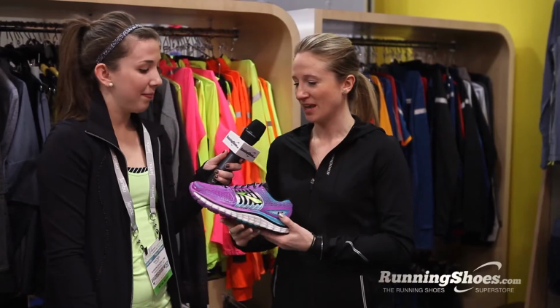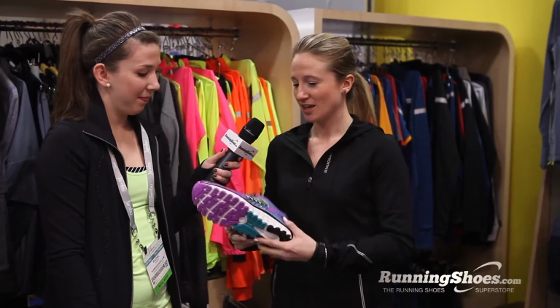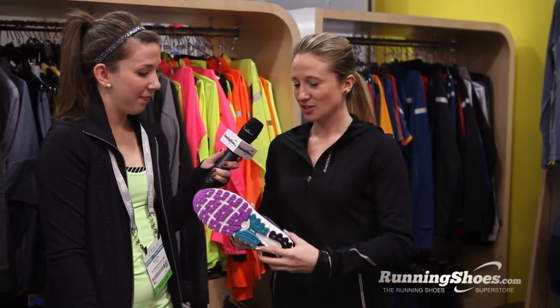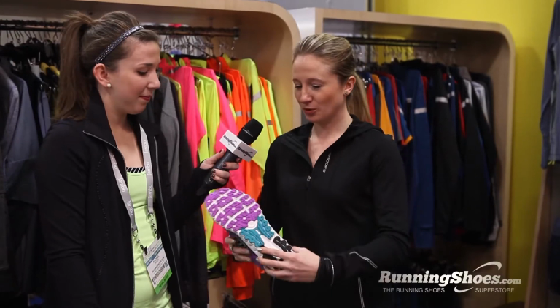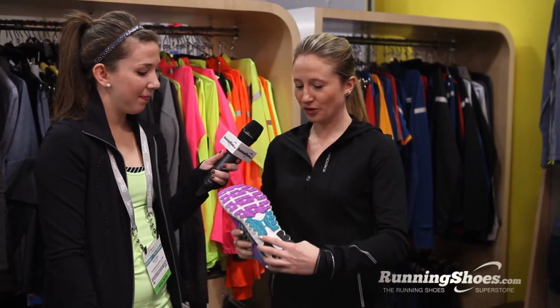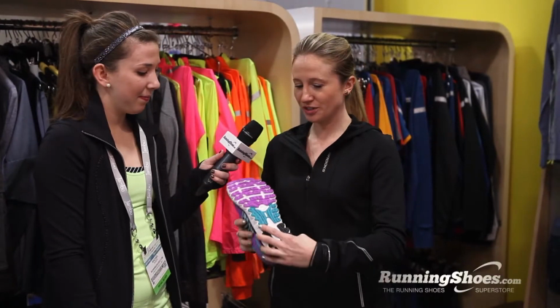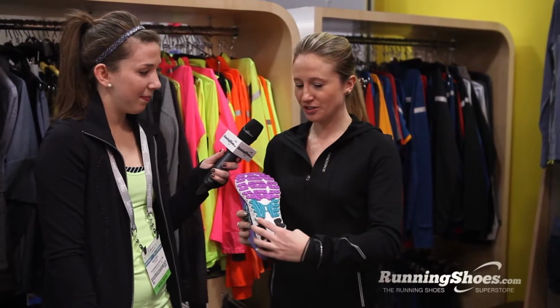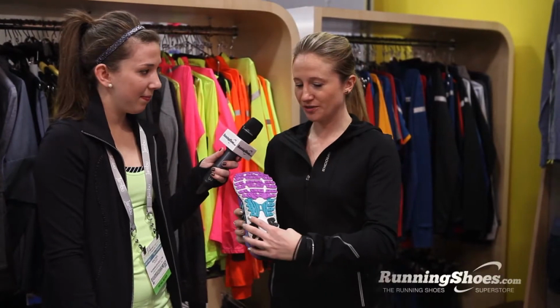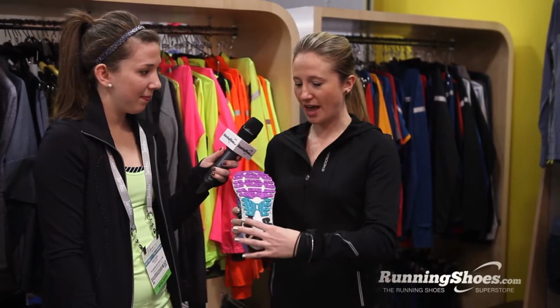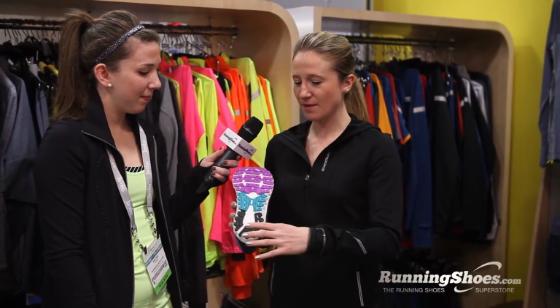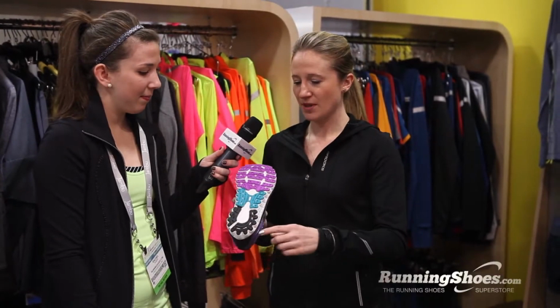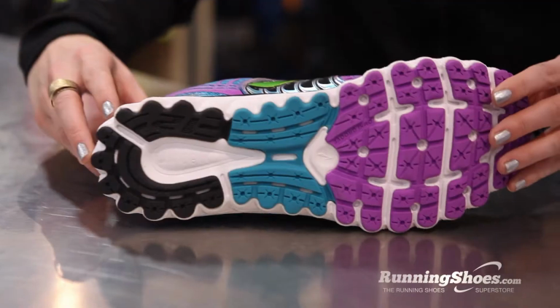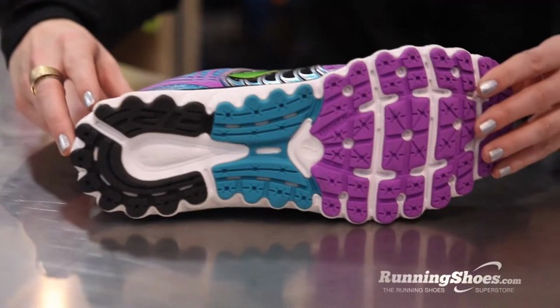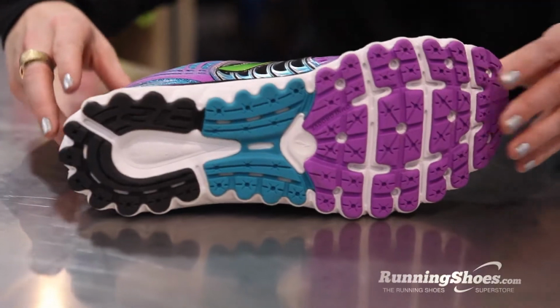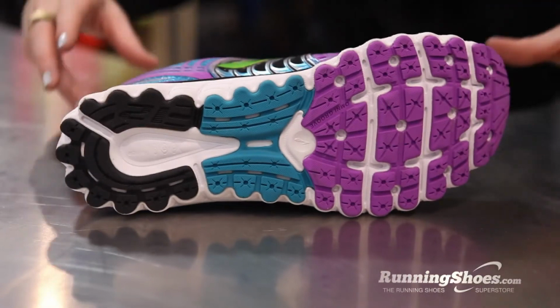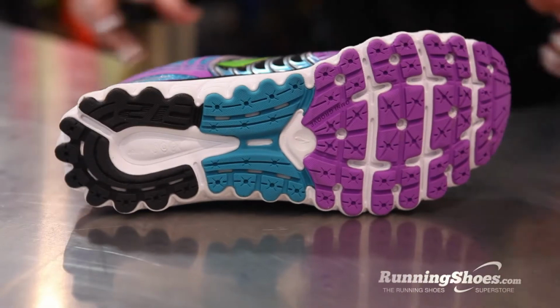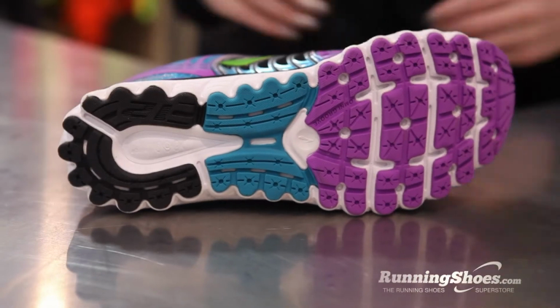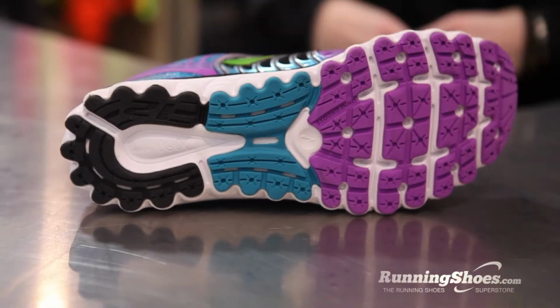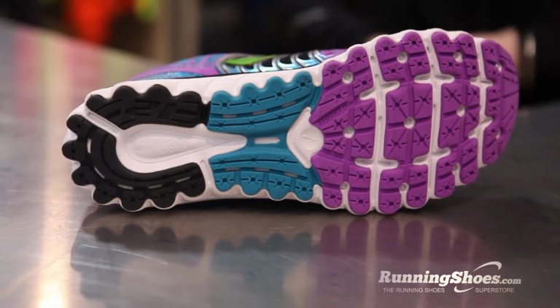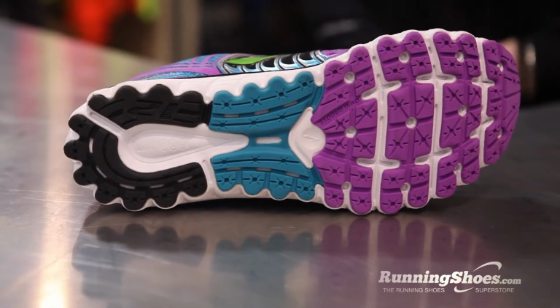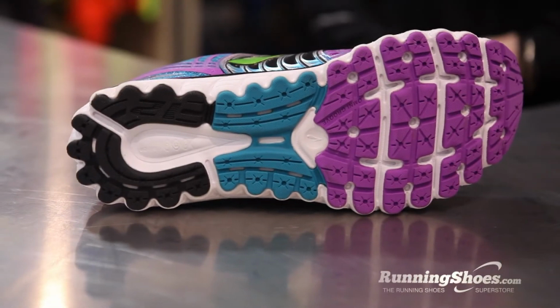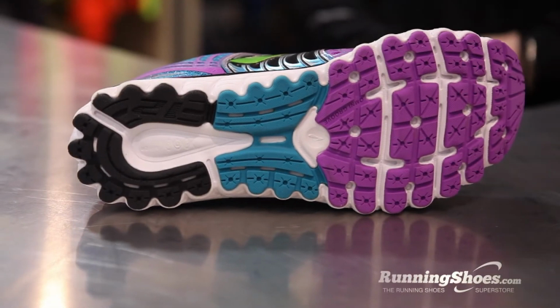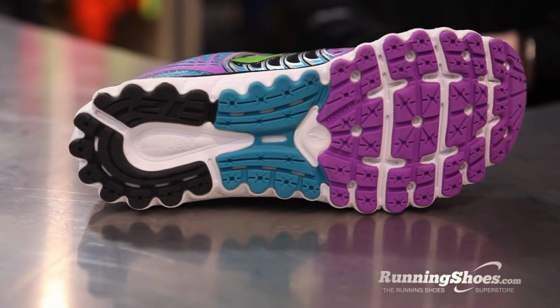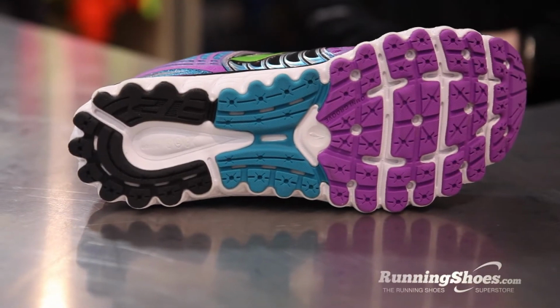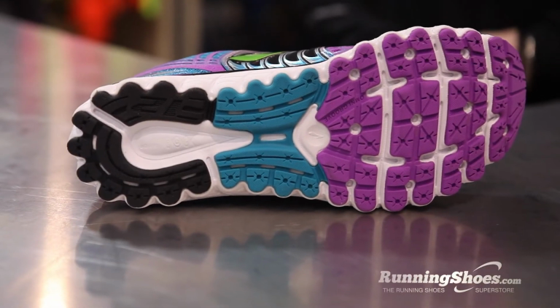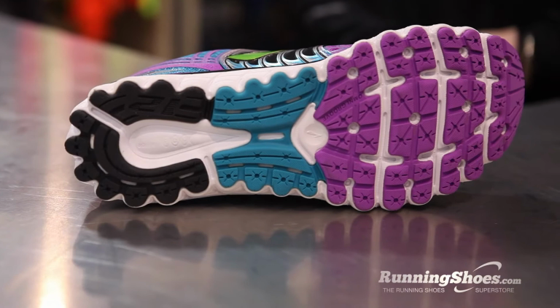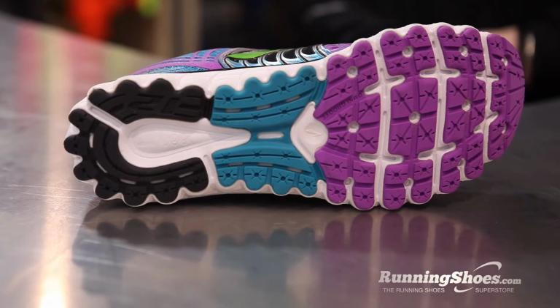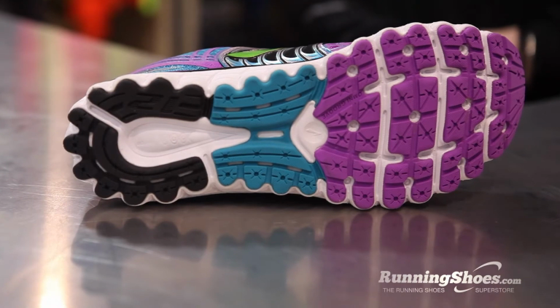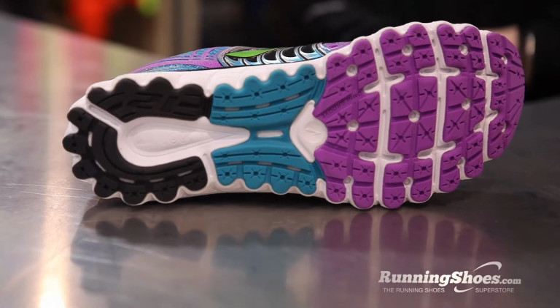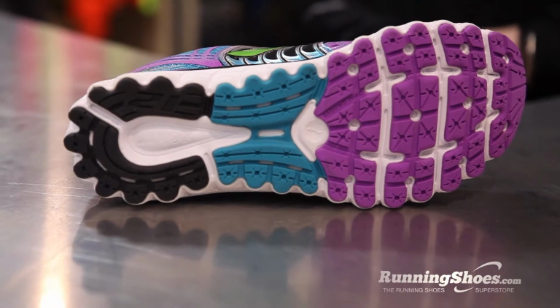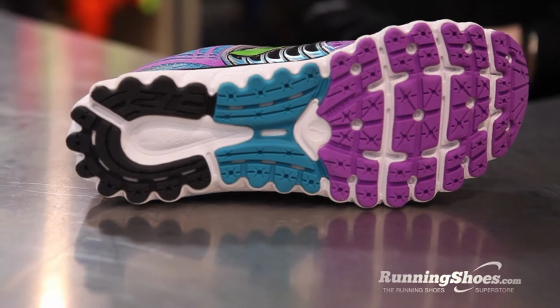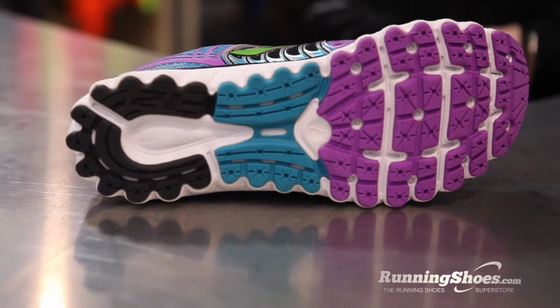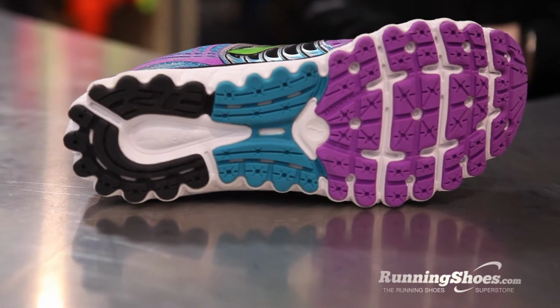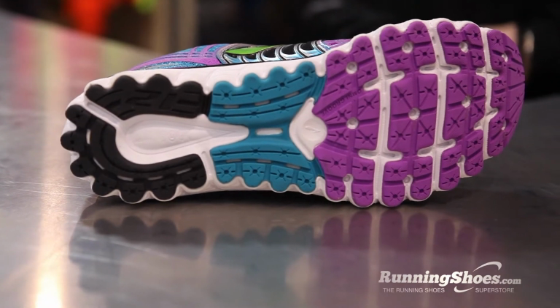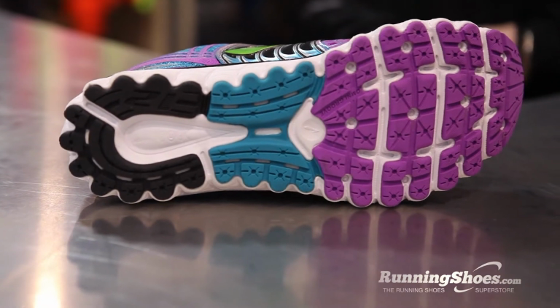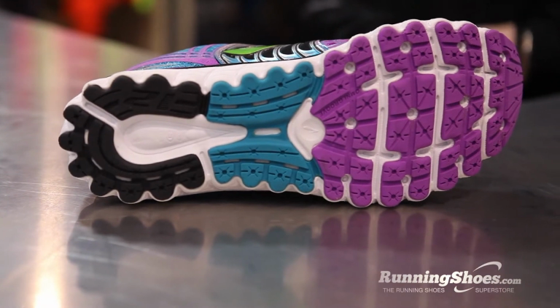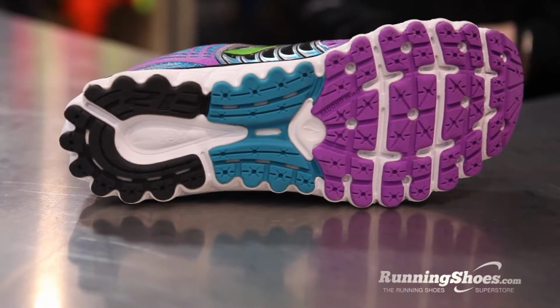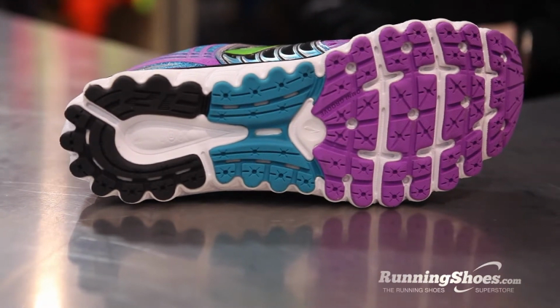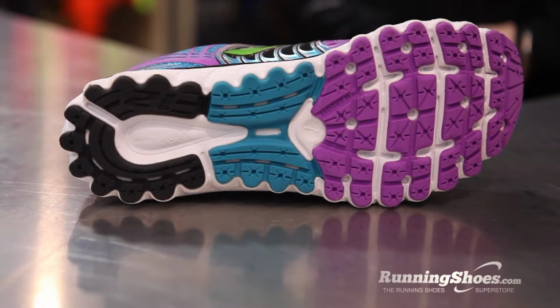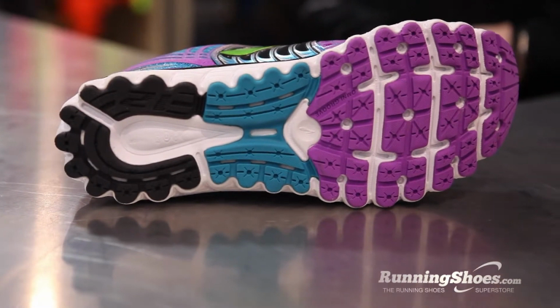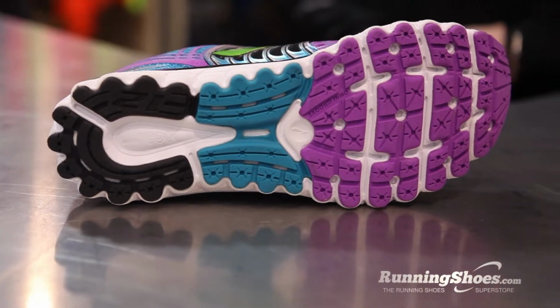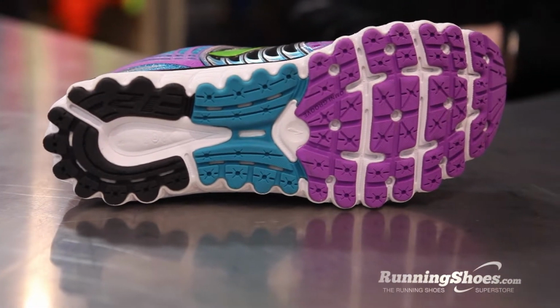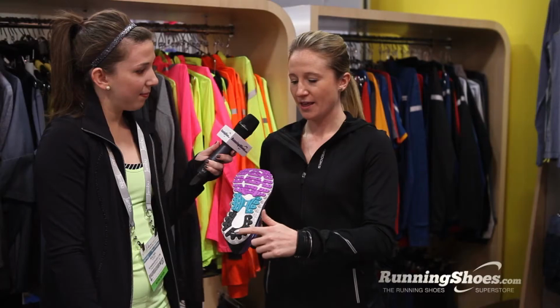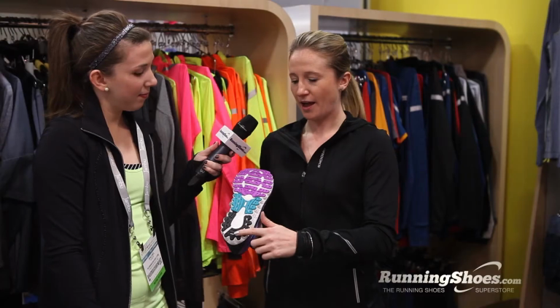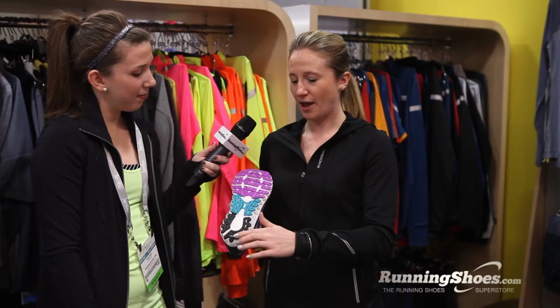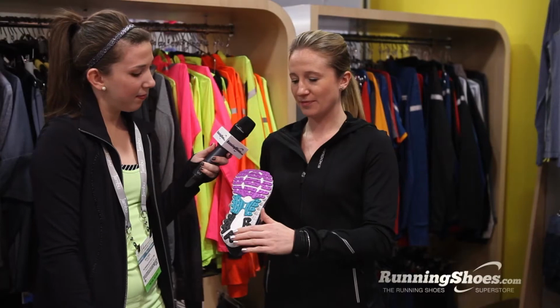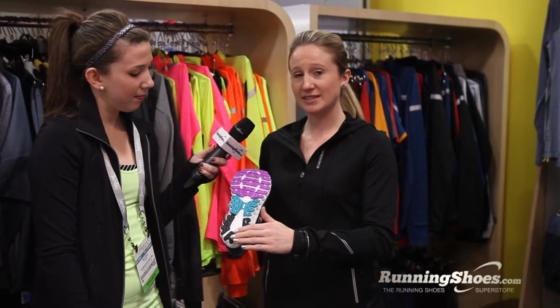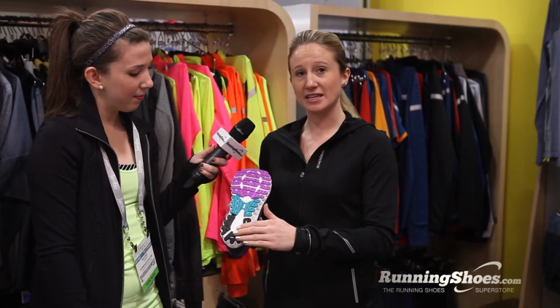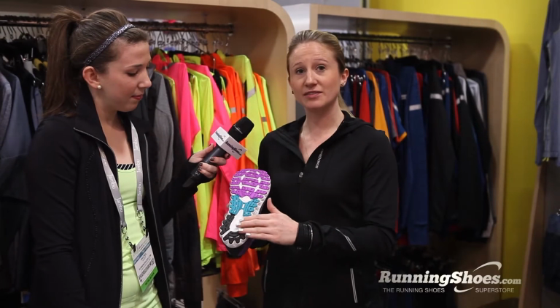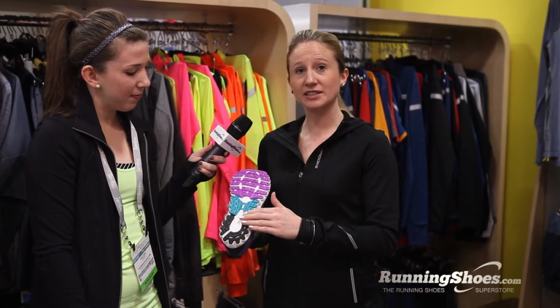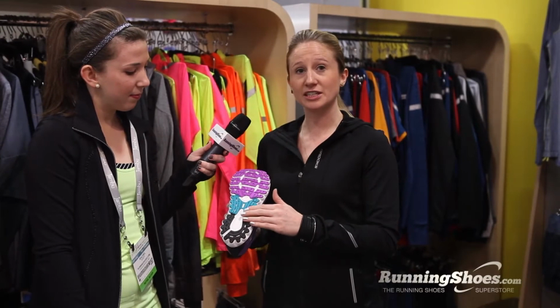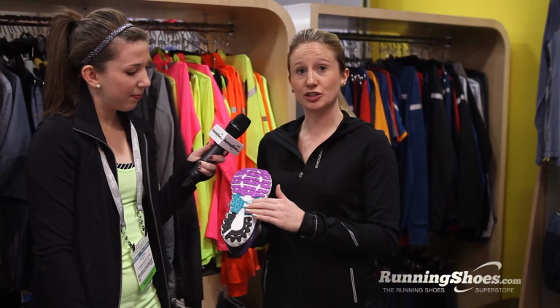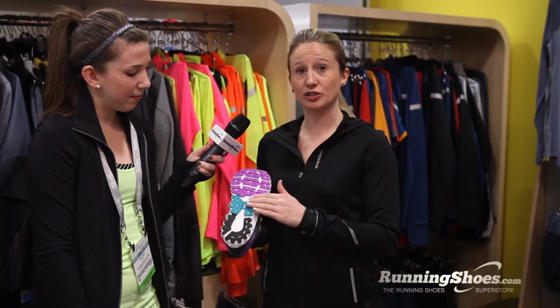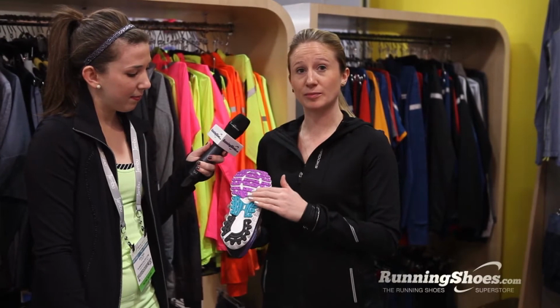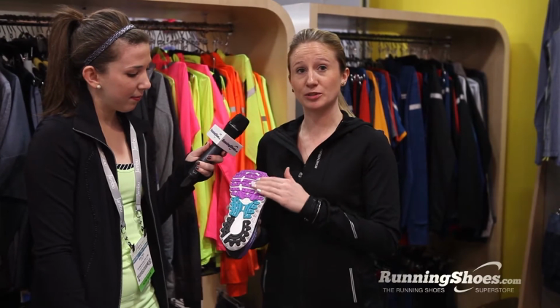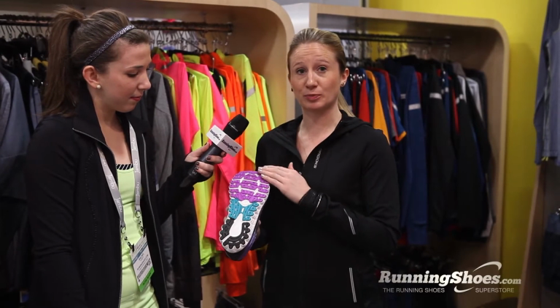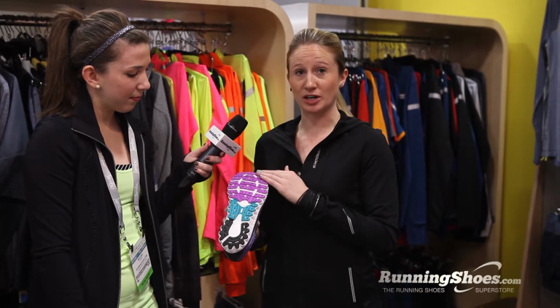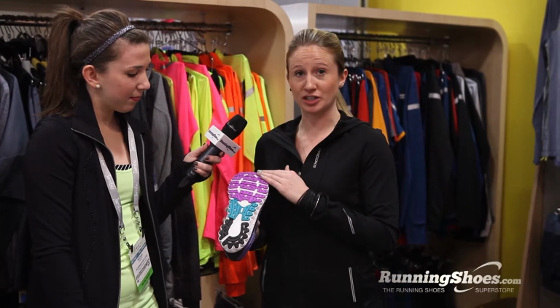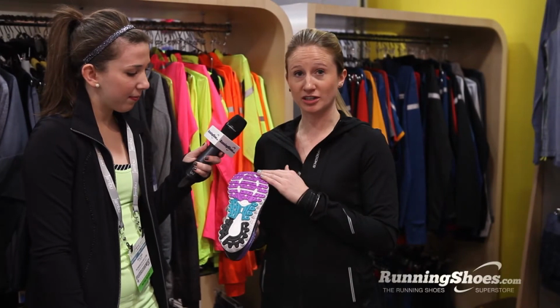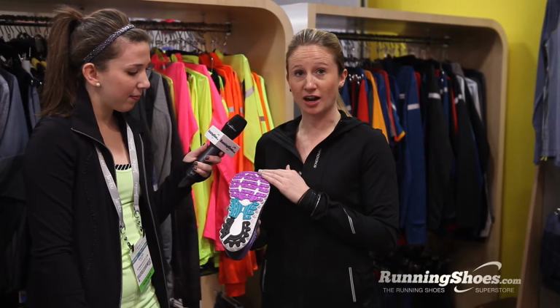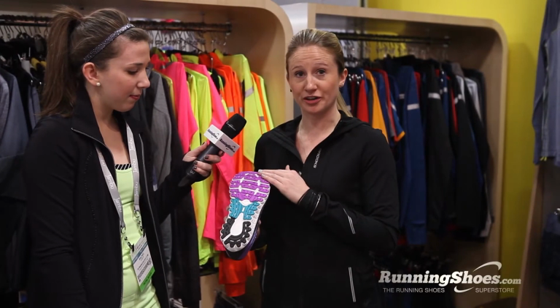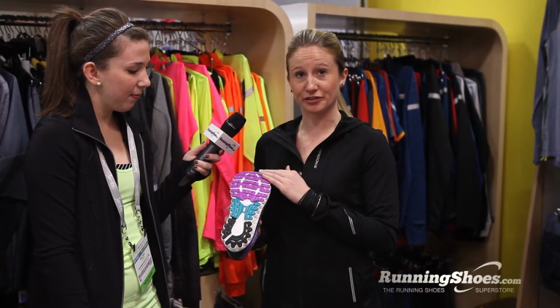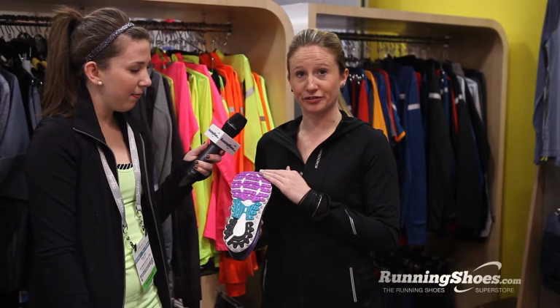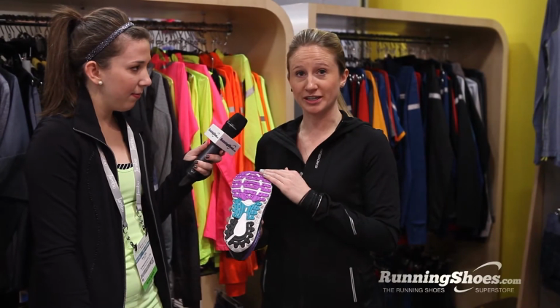In order to do that, we have the brand new Ideal Pressure Zones on the Glycerin. This evenly distributes pressure underfoot.